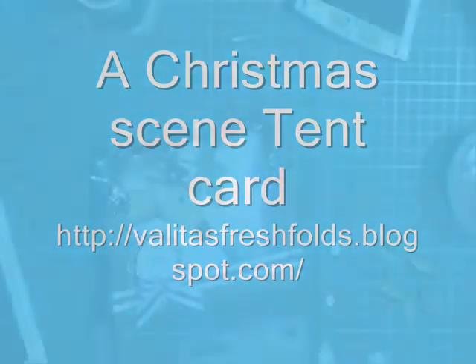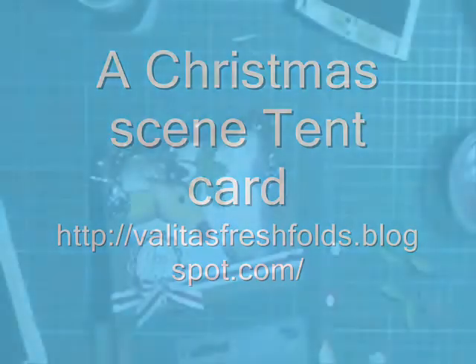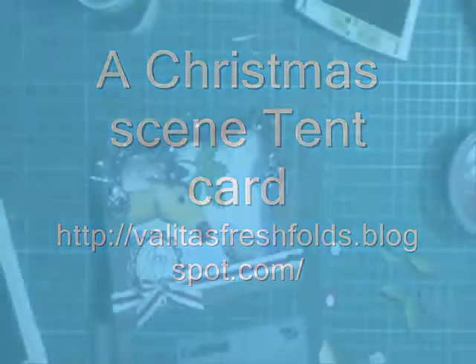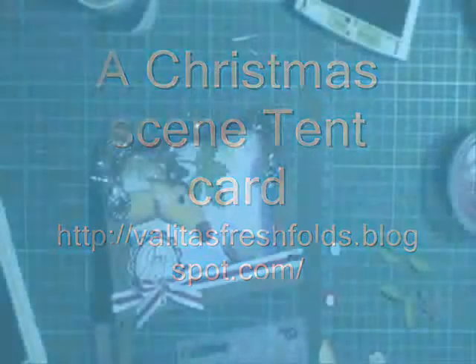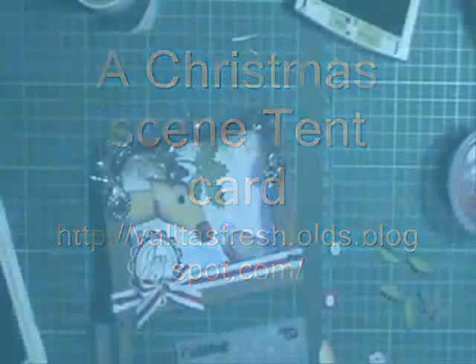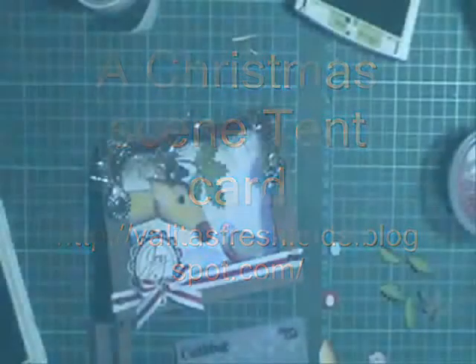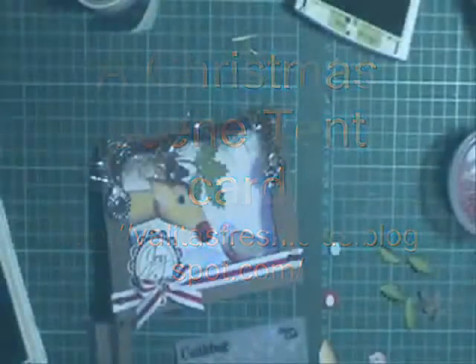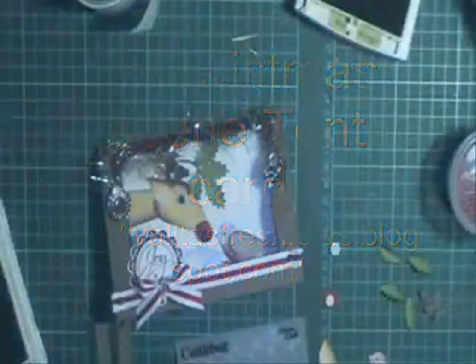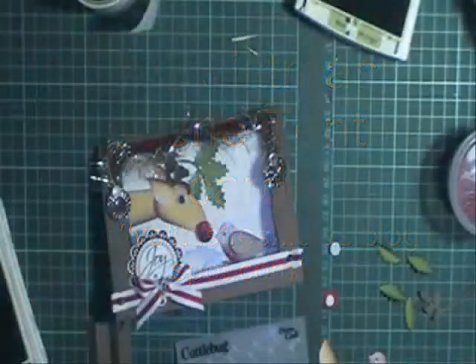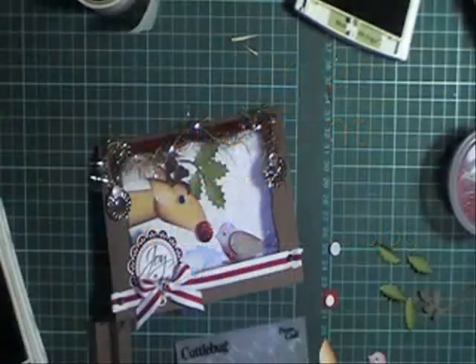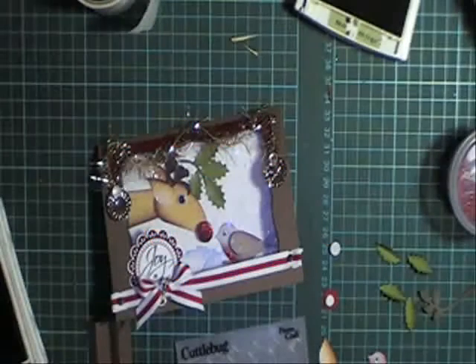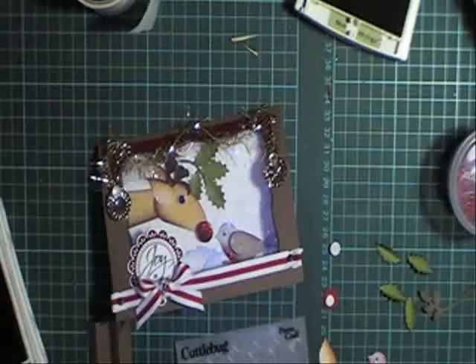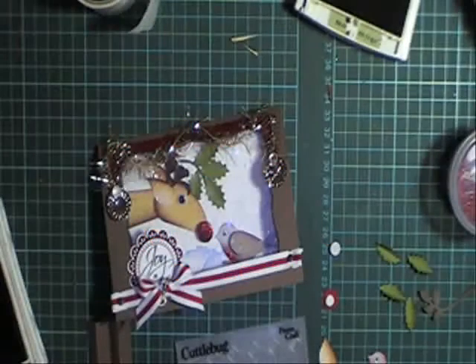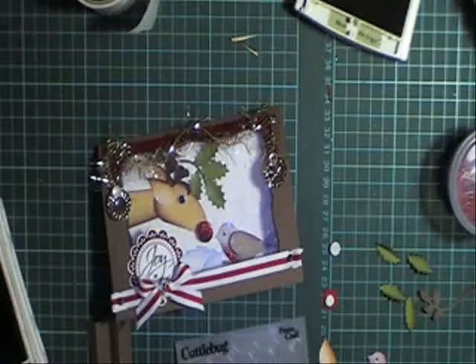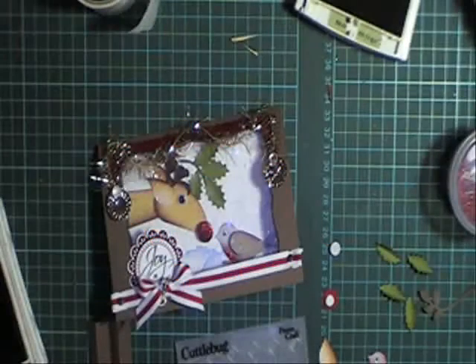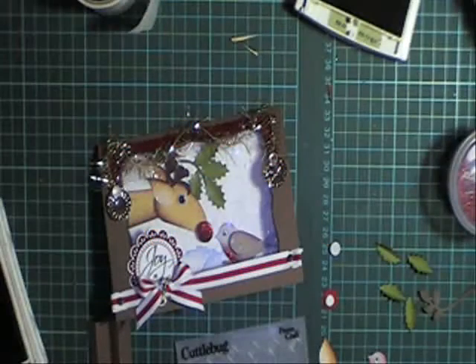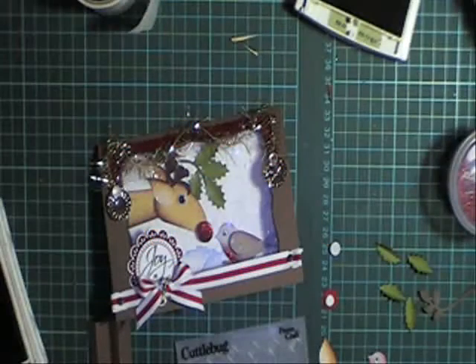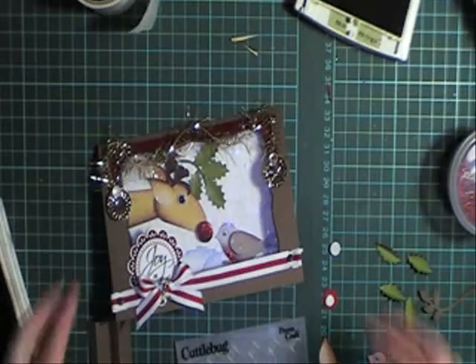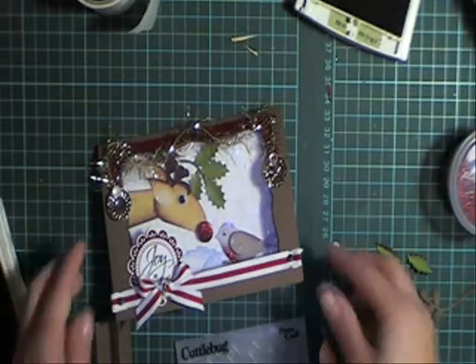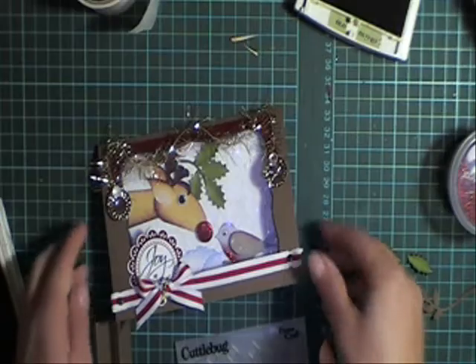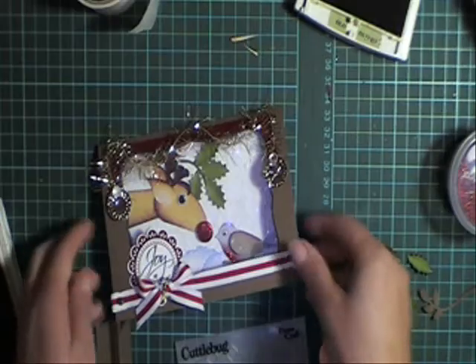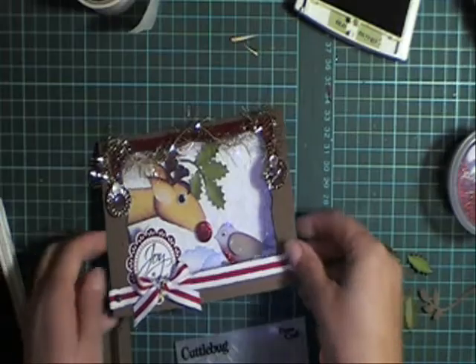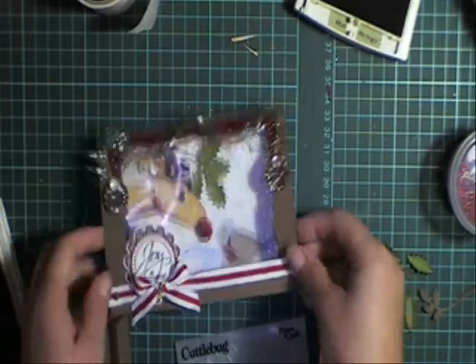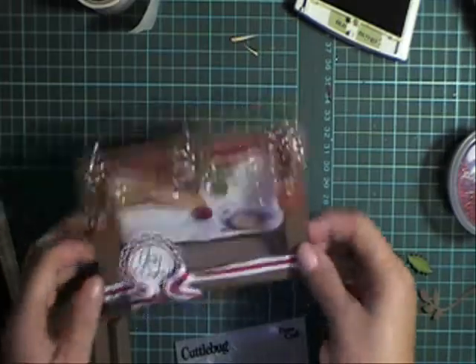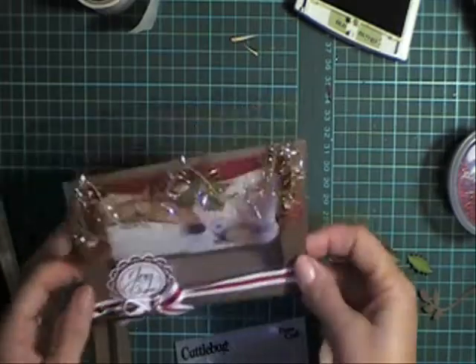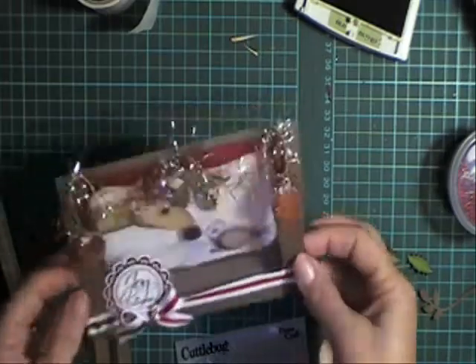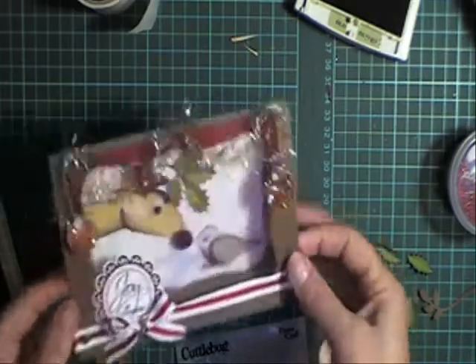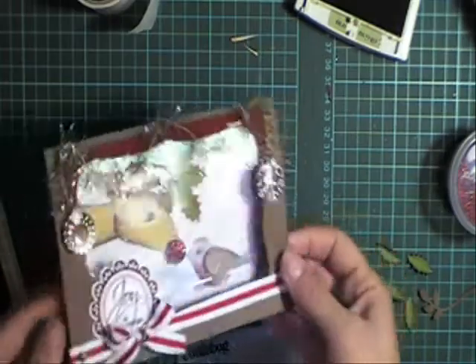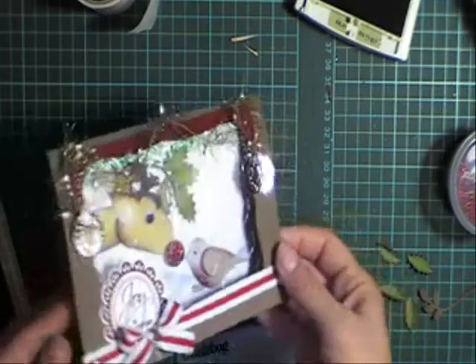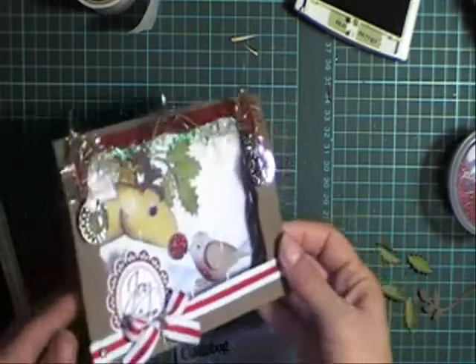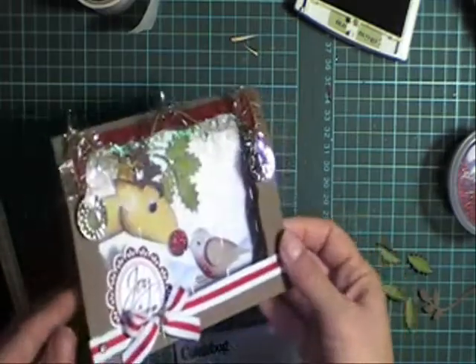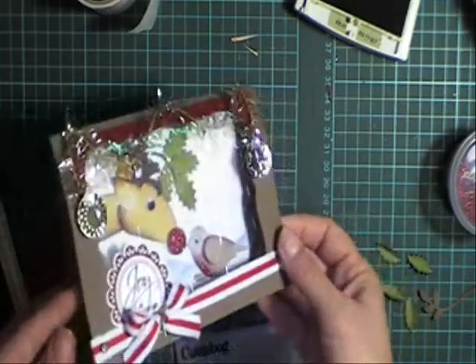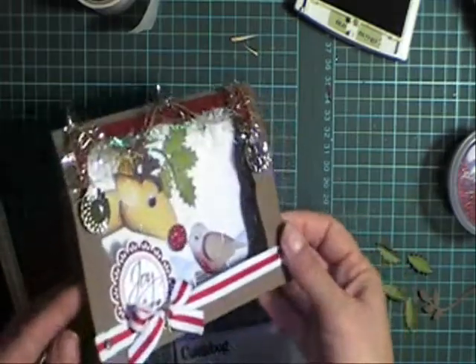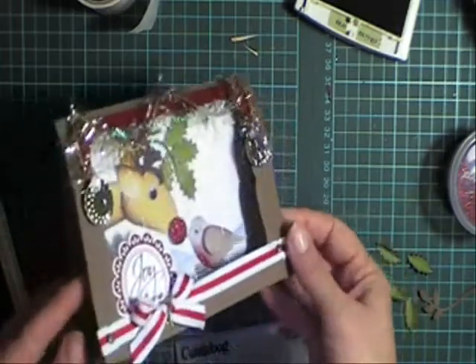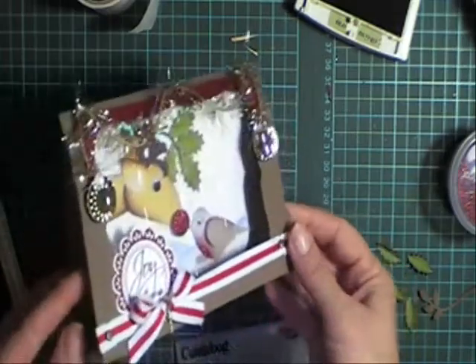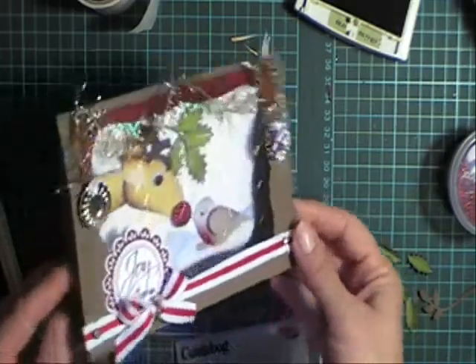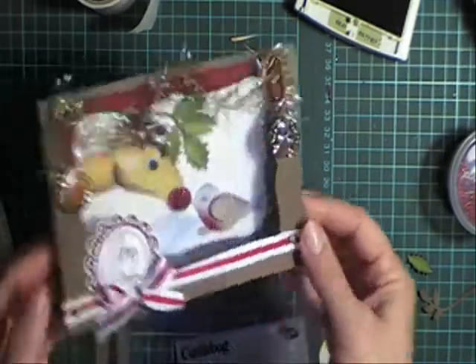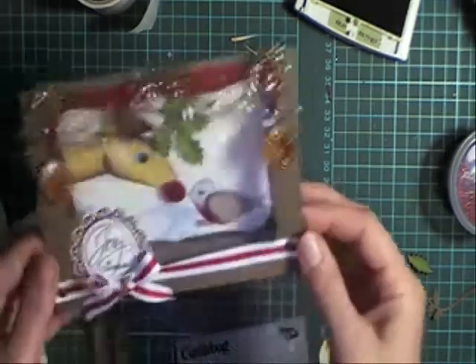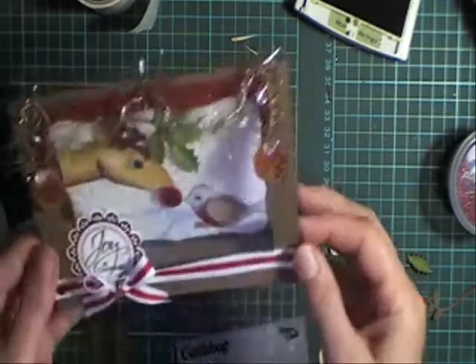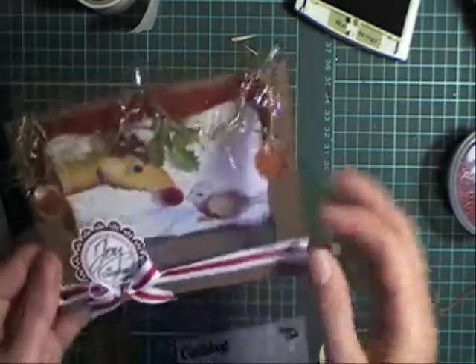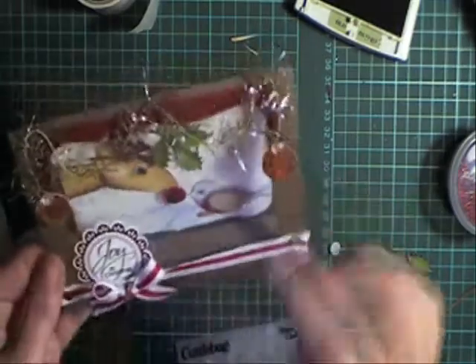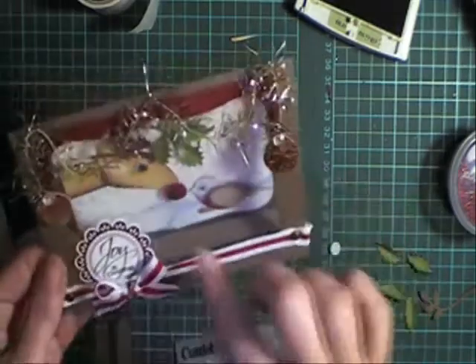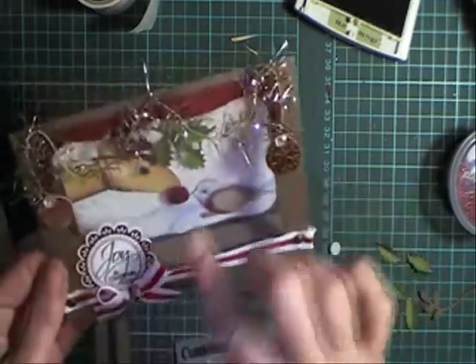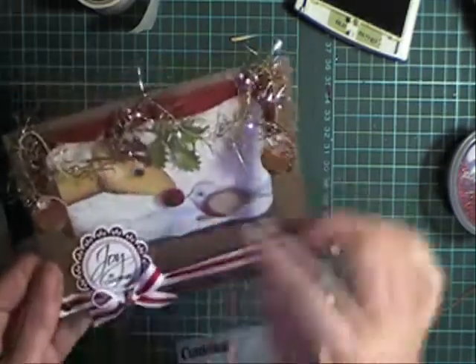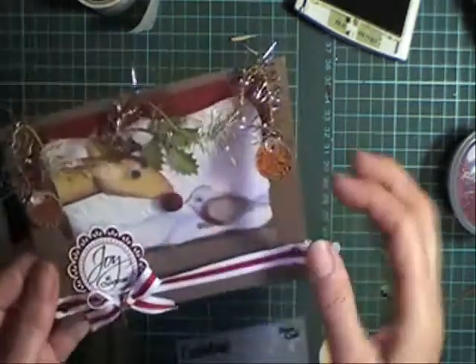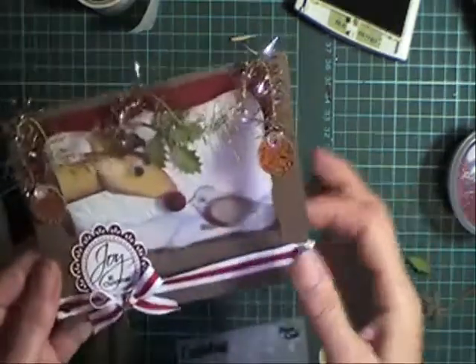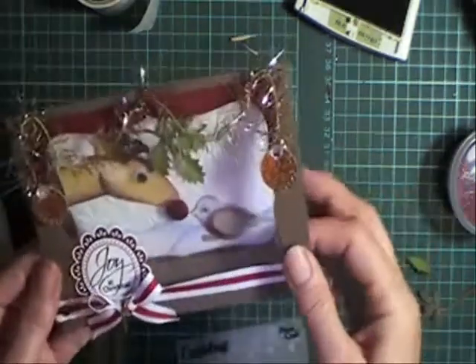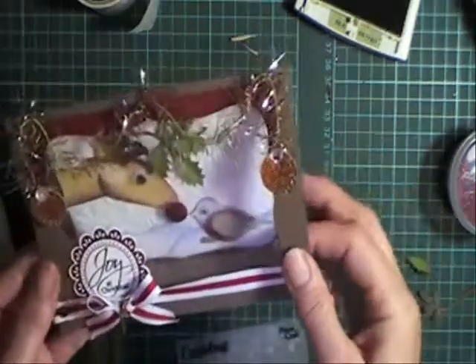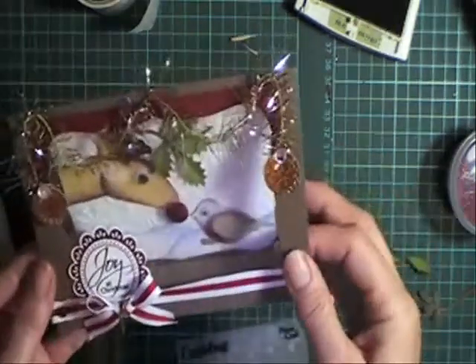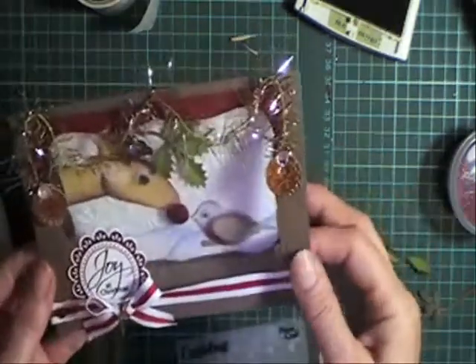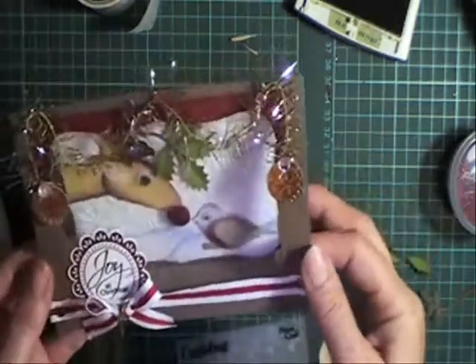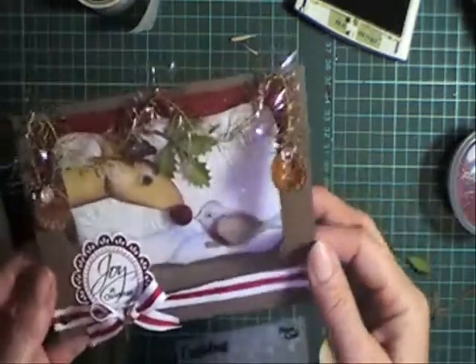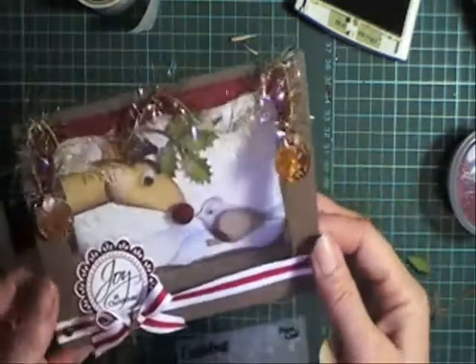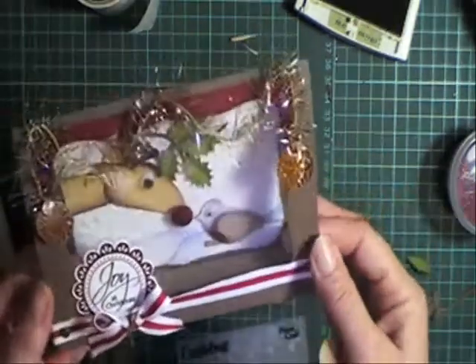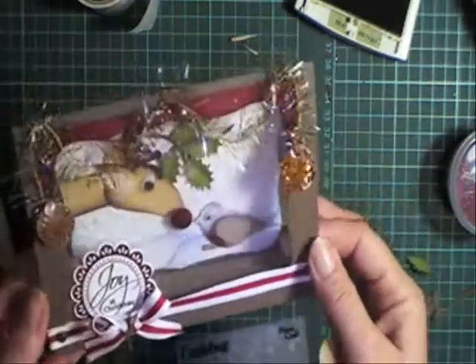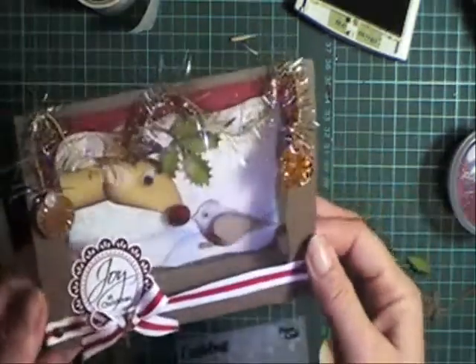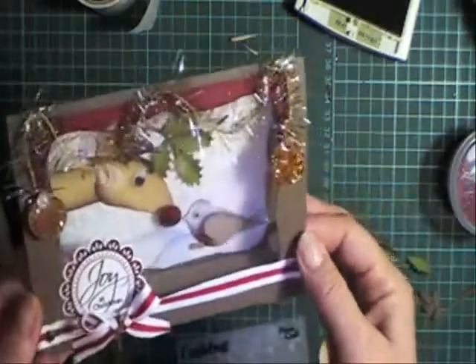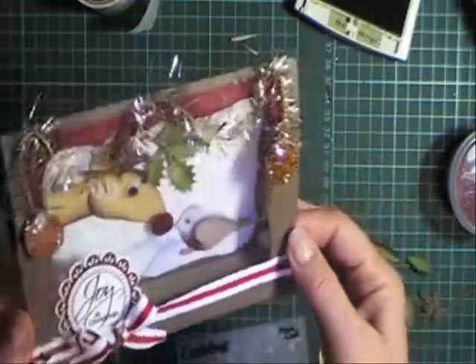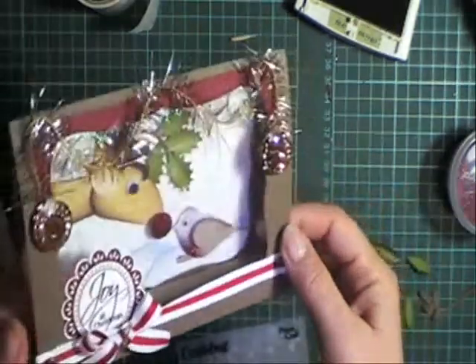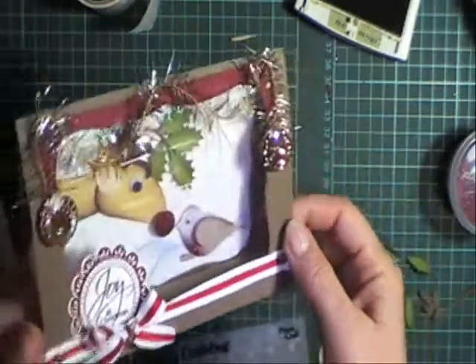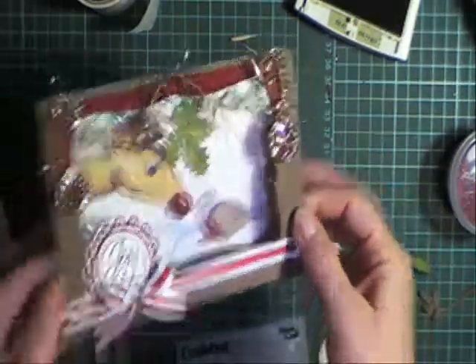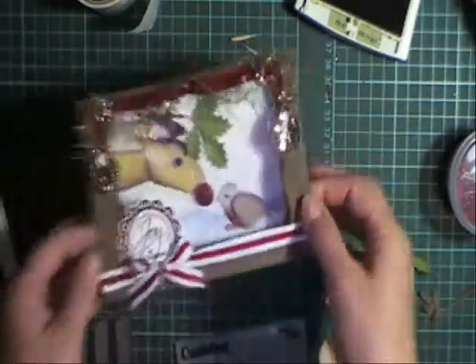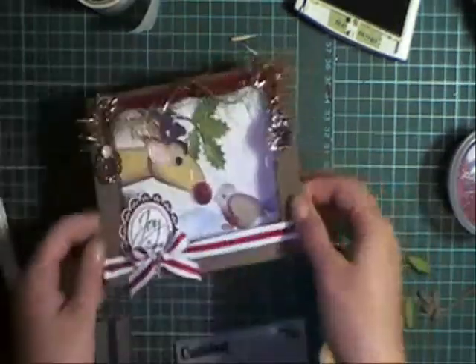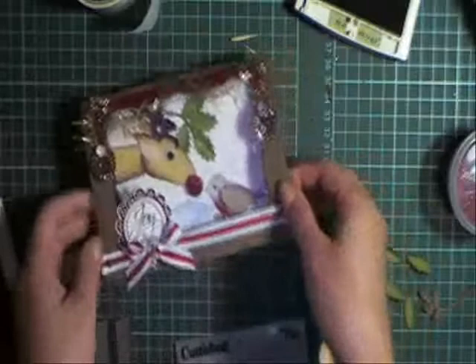Hi and welcome to Volita's Designs and Fresh Folds. Today I want to show you how to make this tent card with a little window in it.